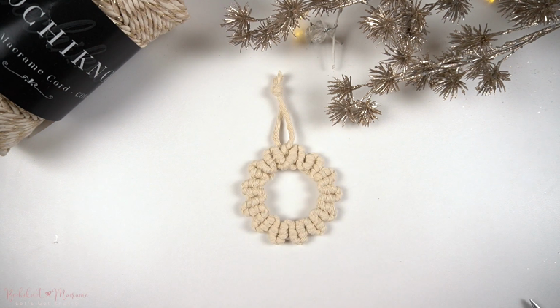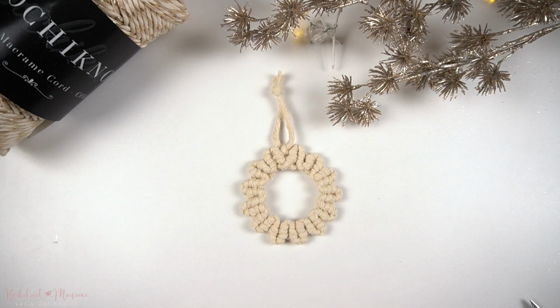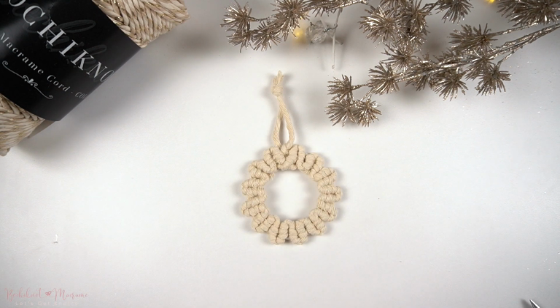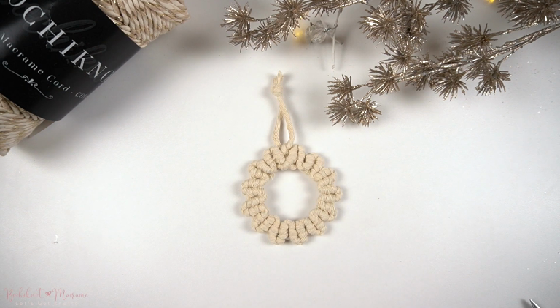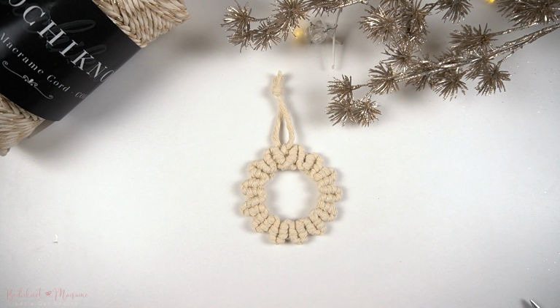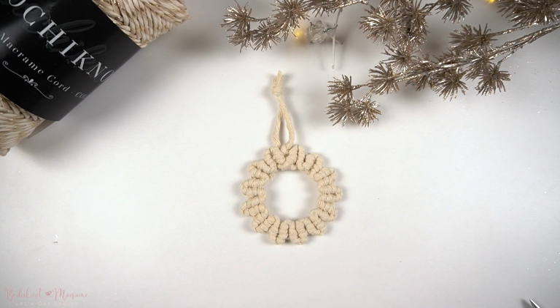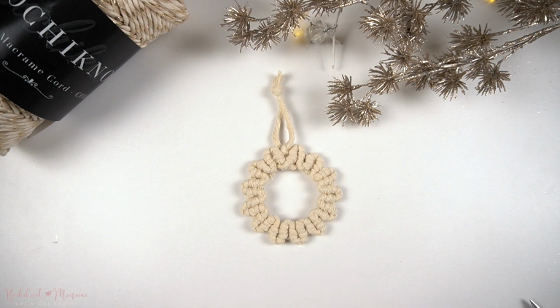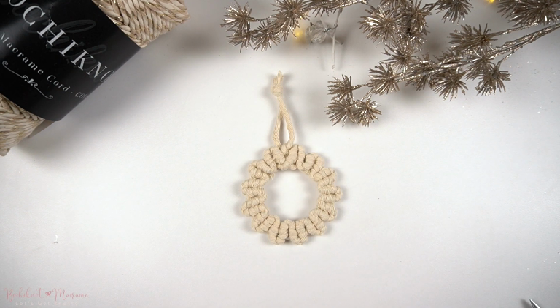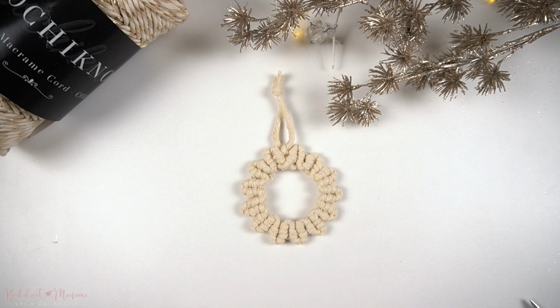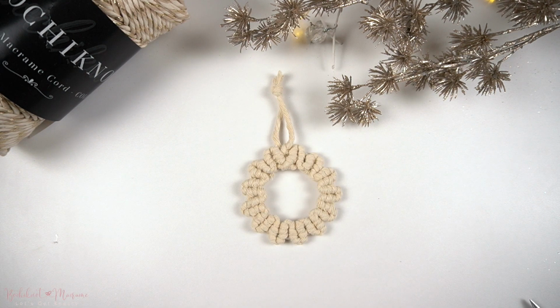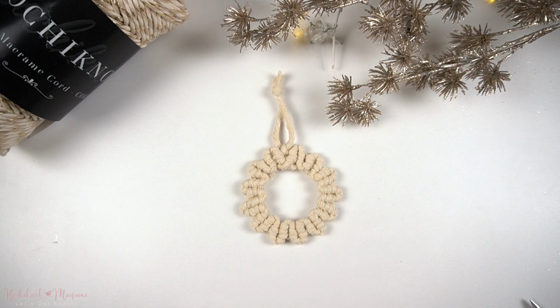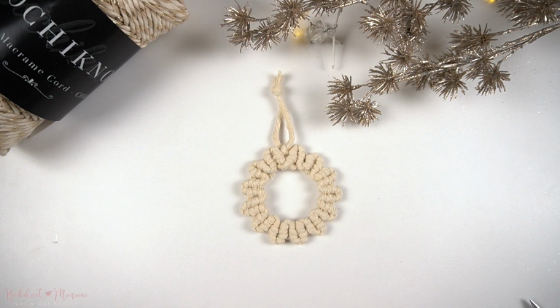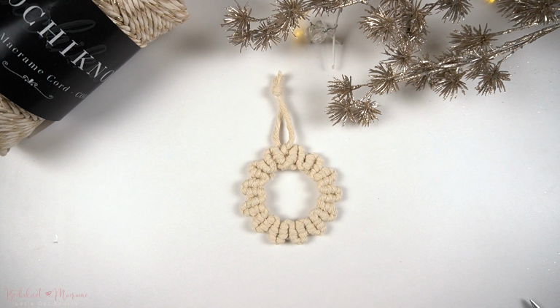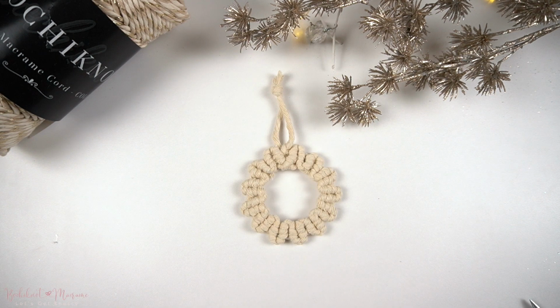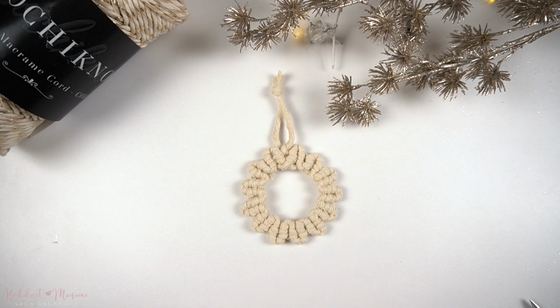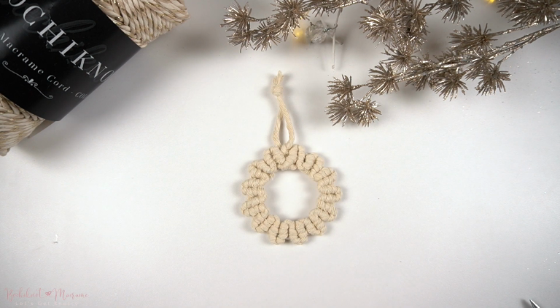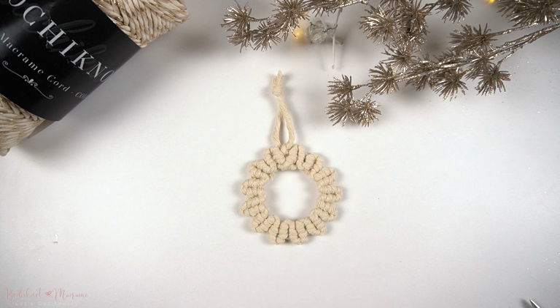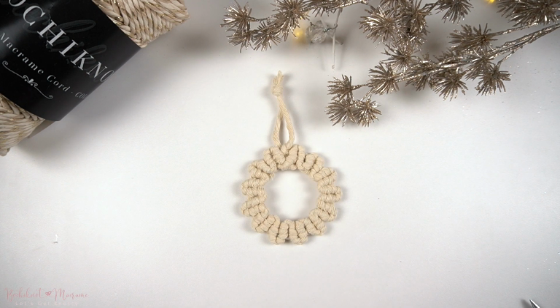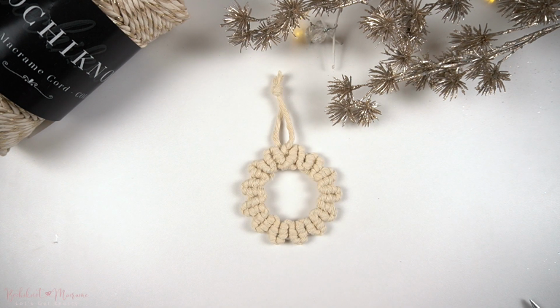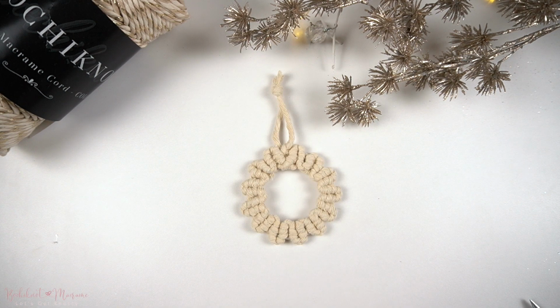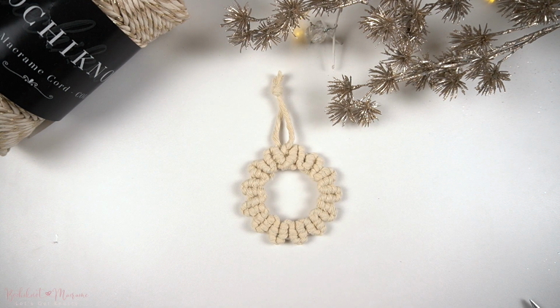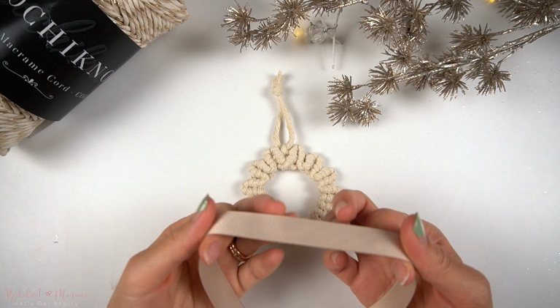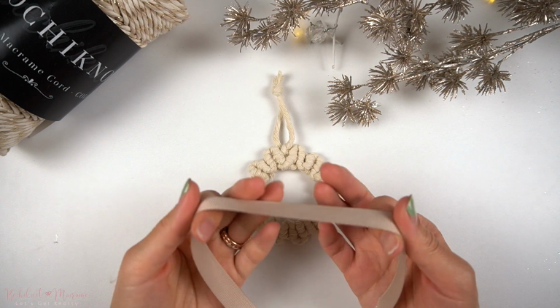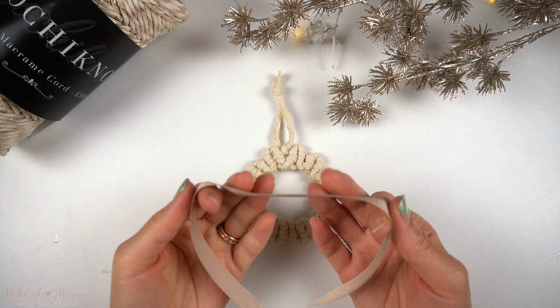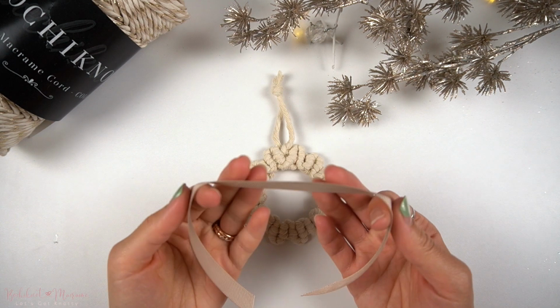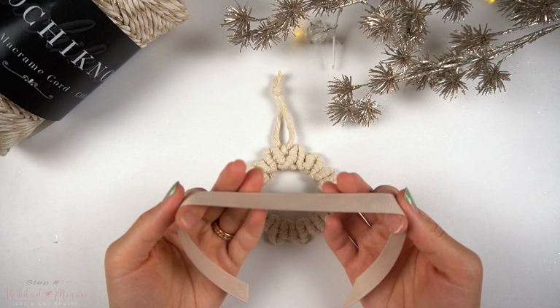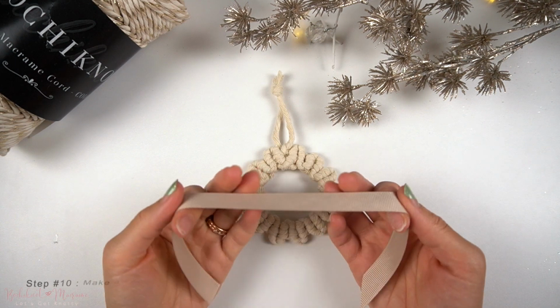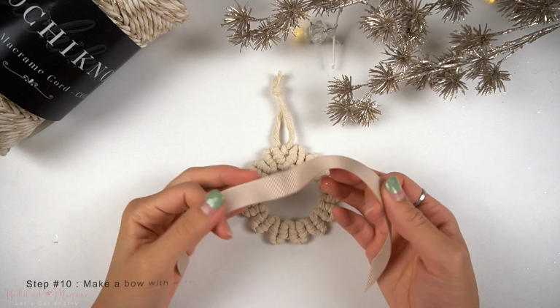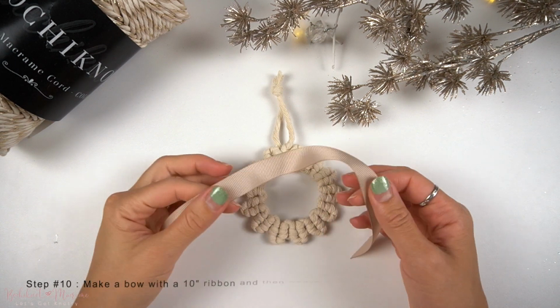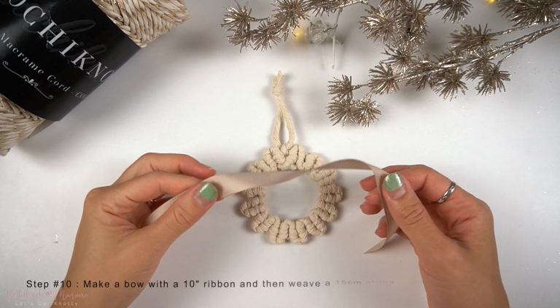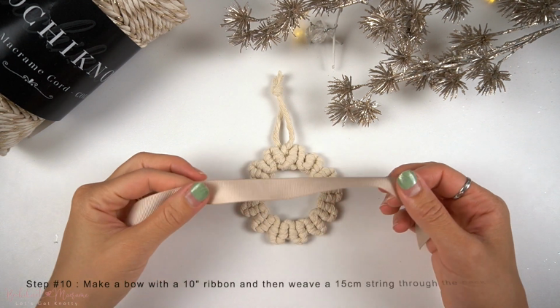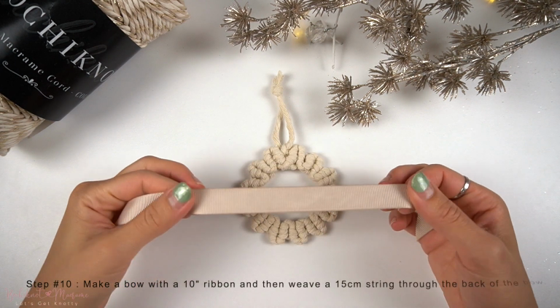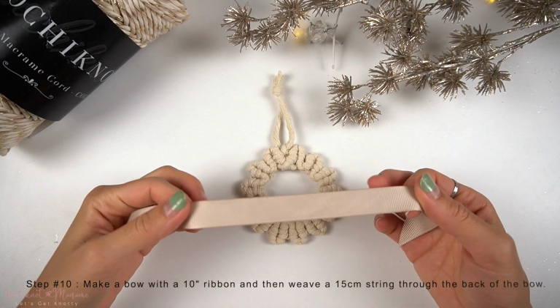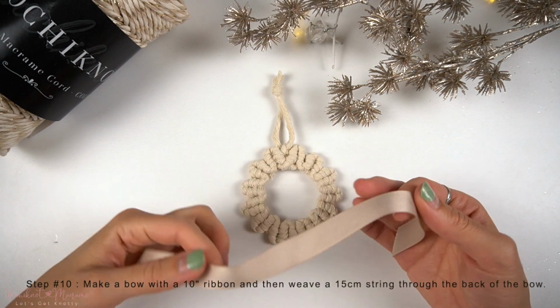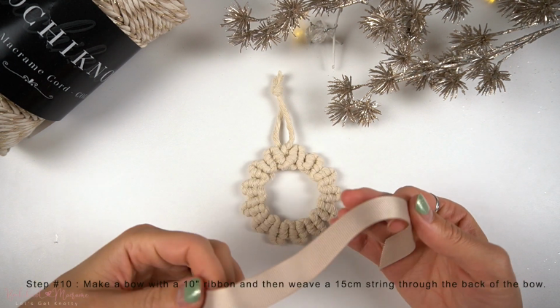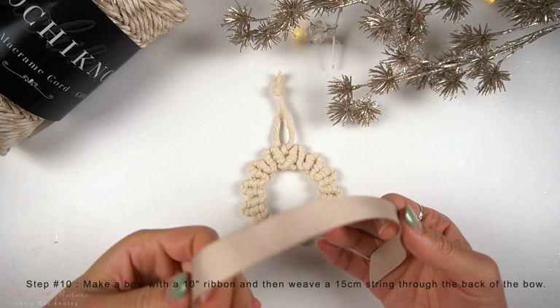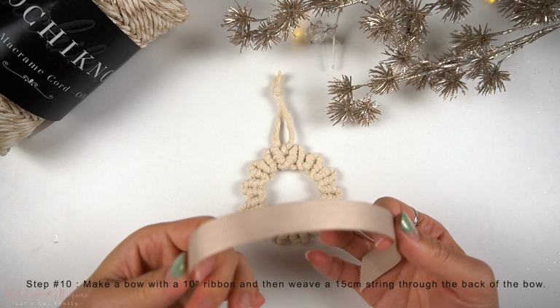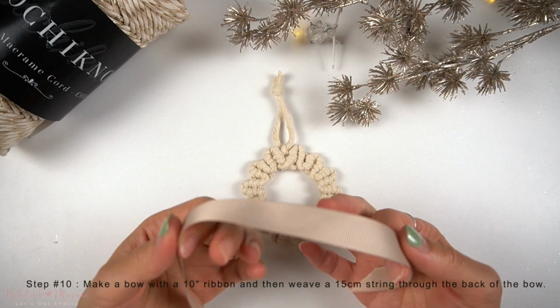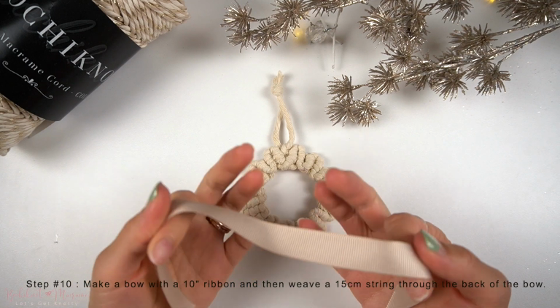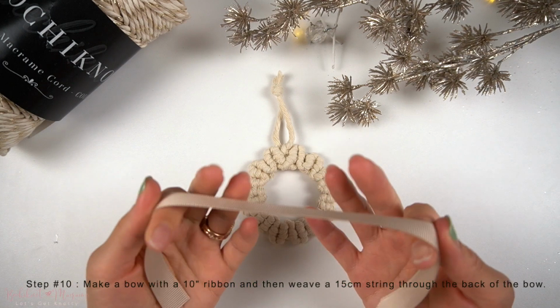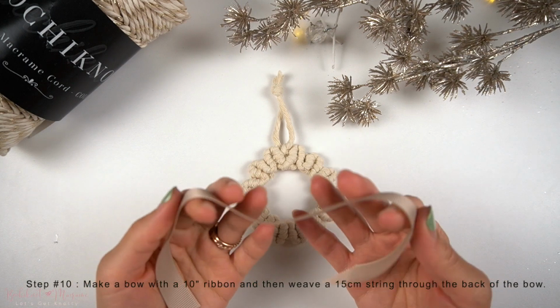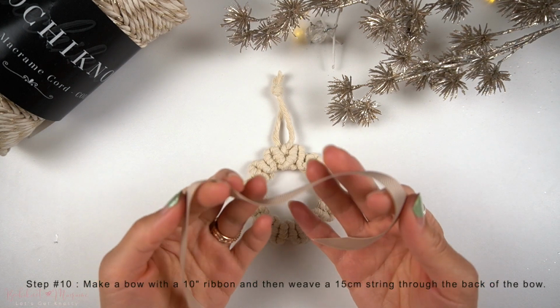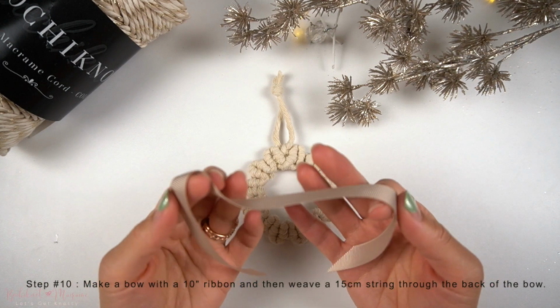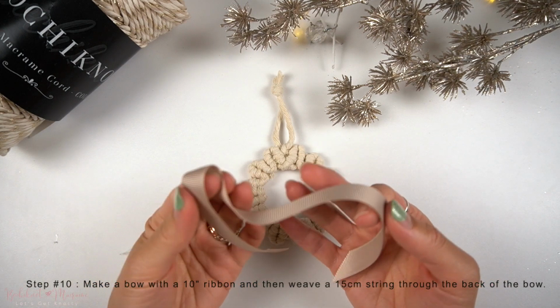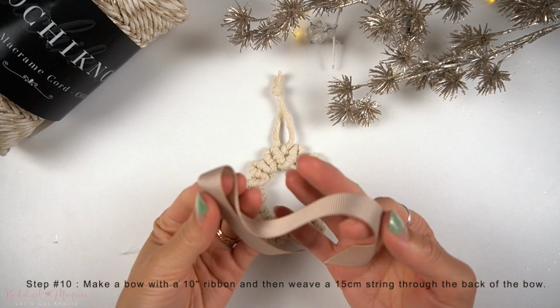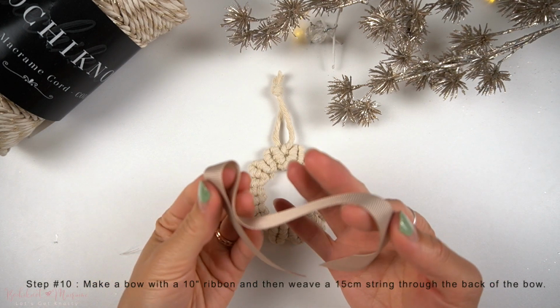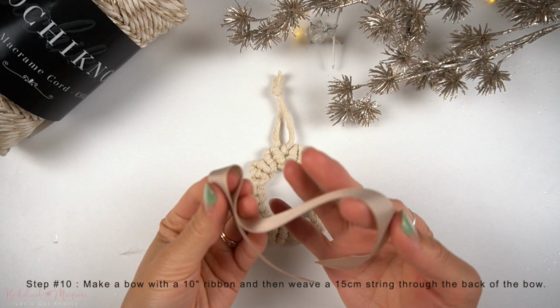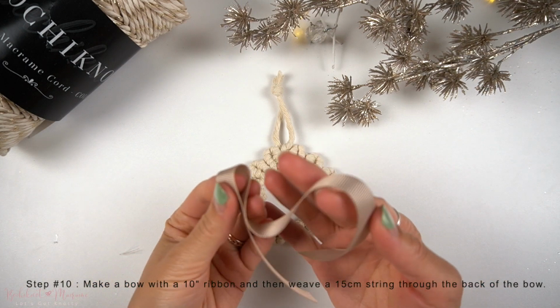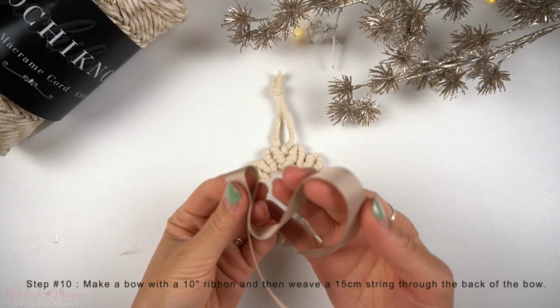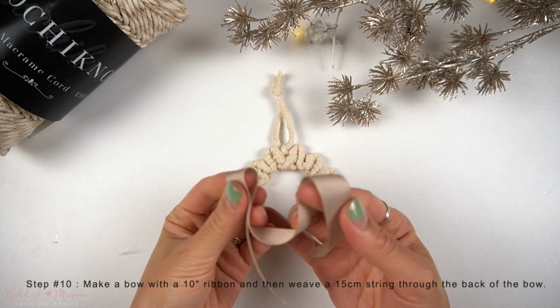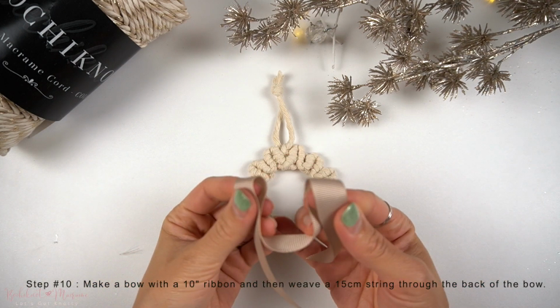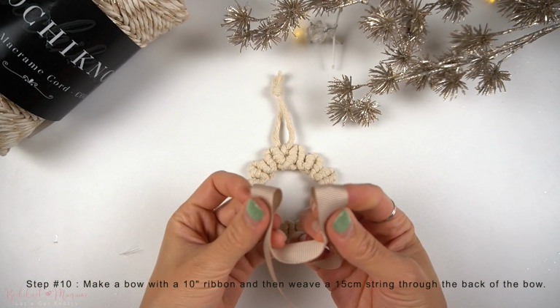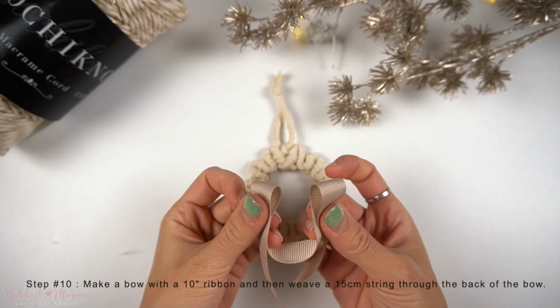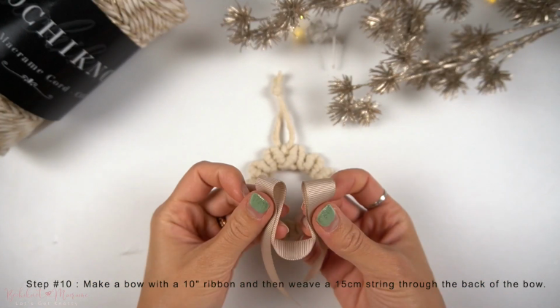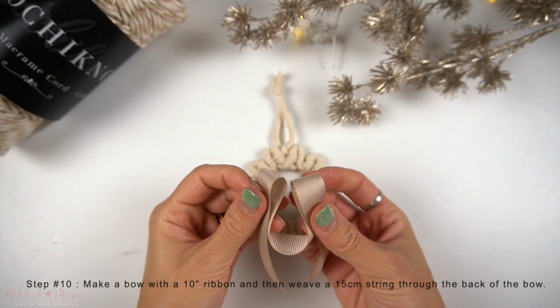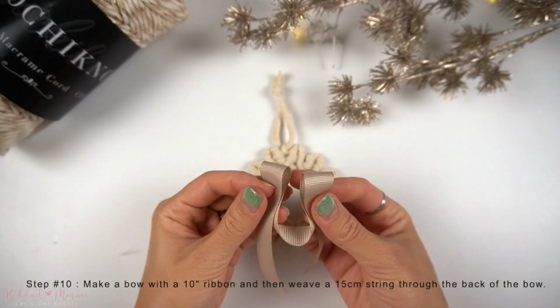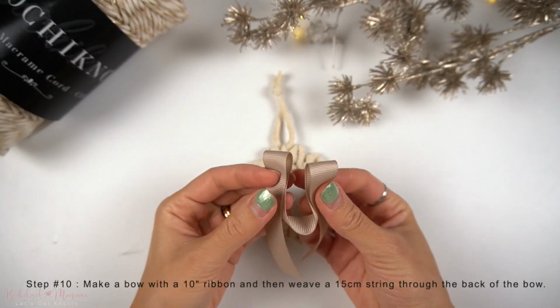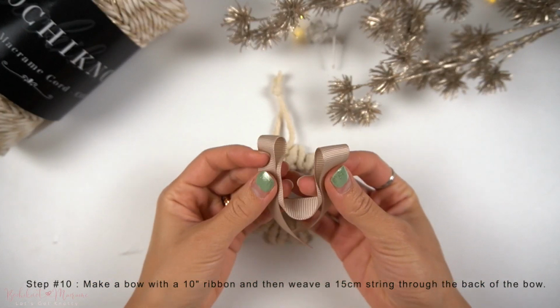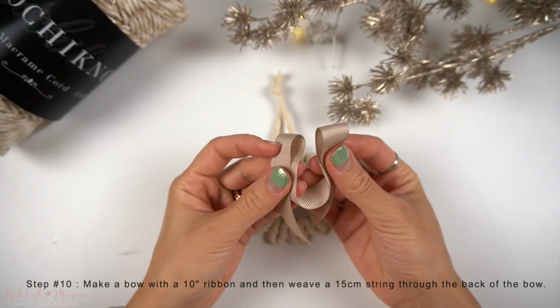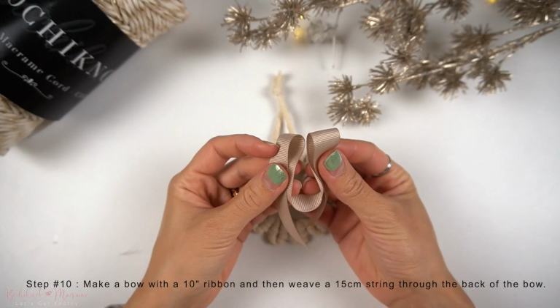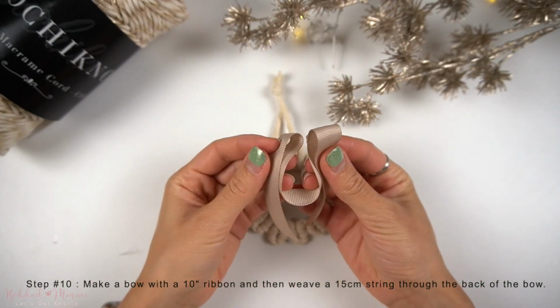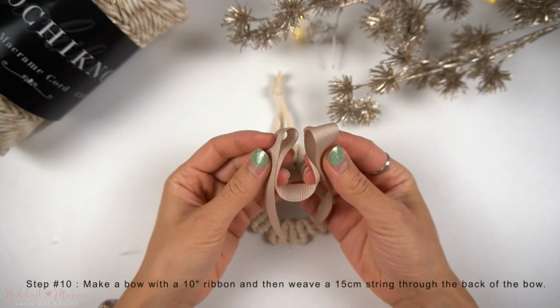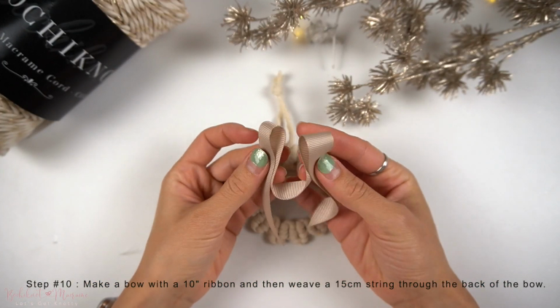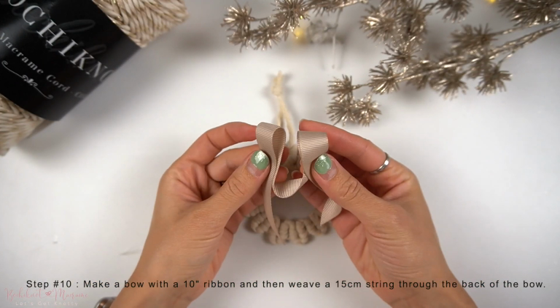Once done, we're now going to take our ribbon — a piece at about 10 inches long — and then we're going to tie a bow.